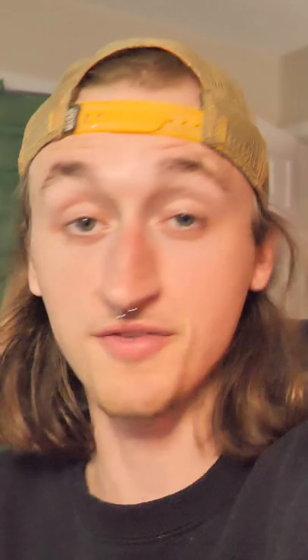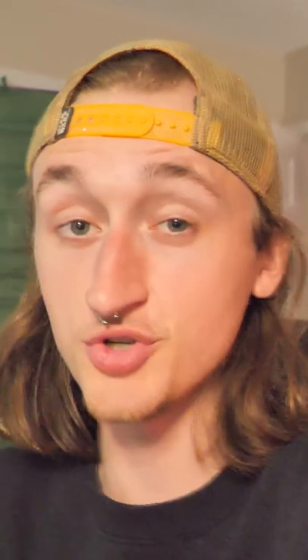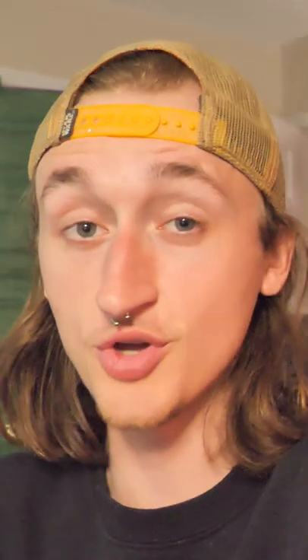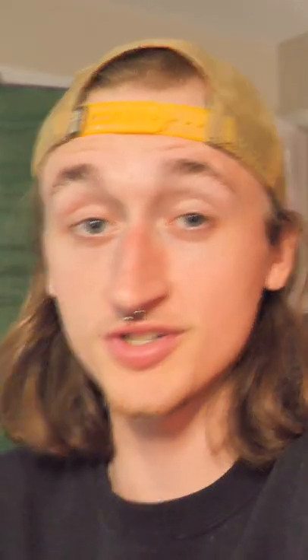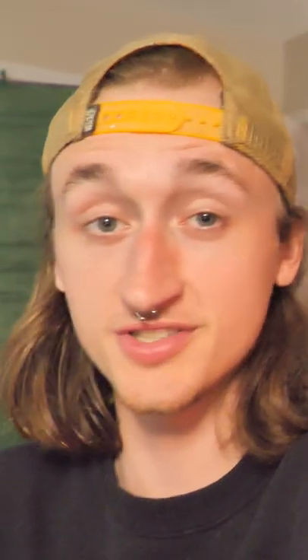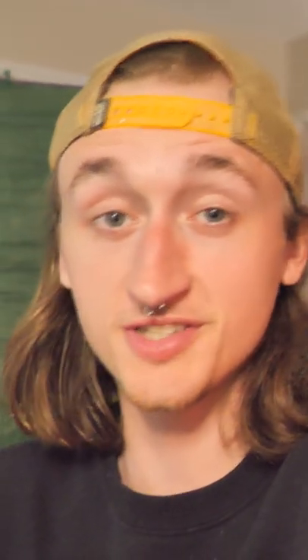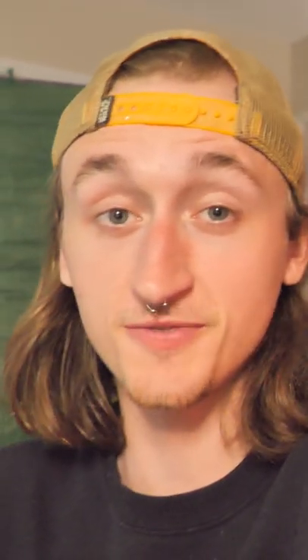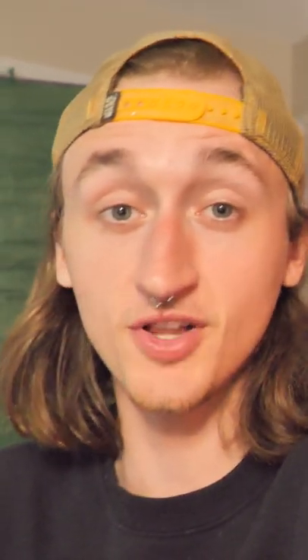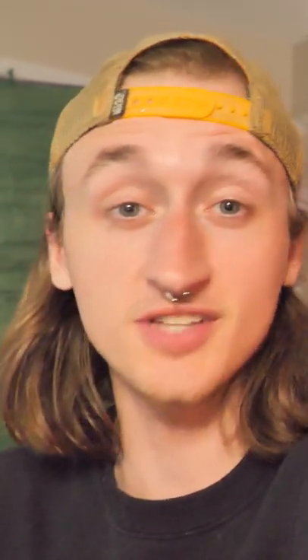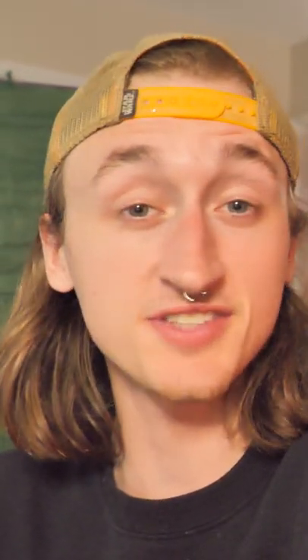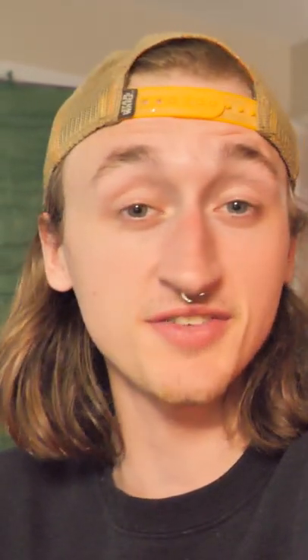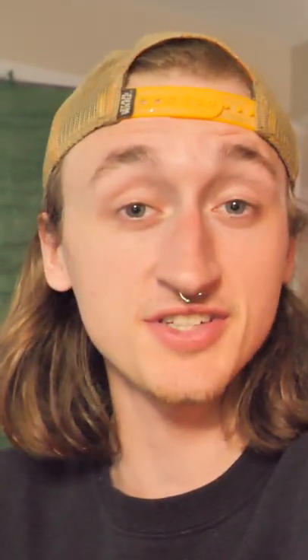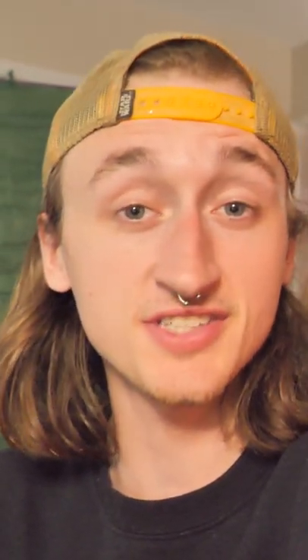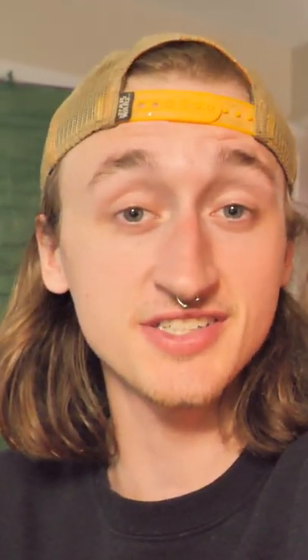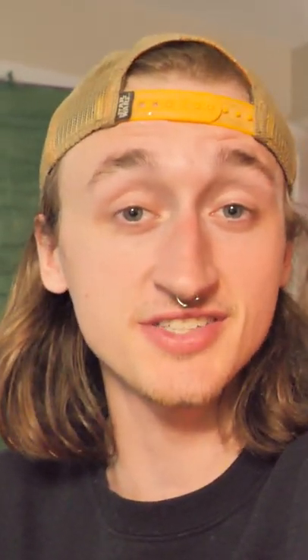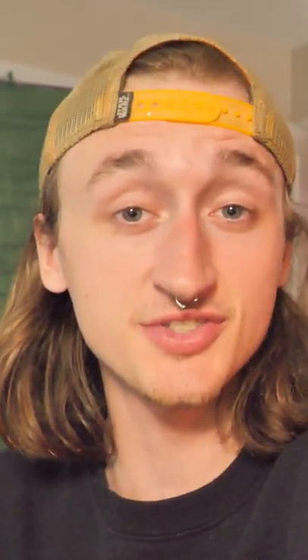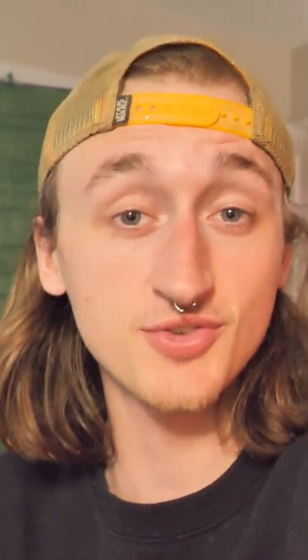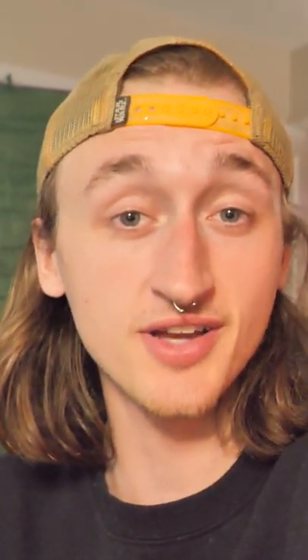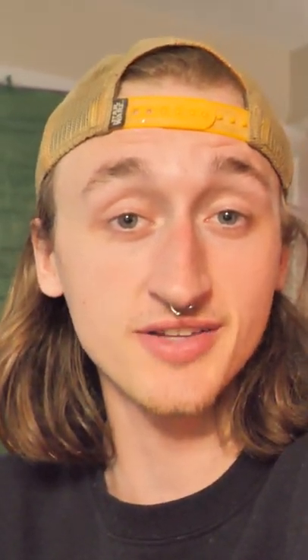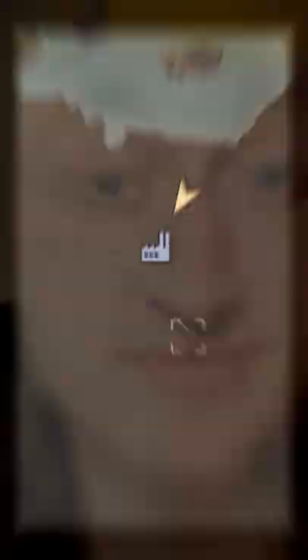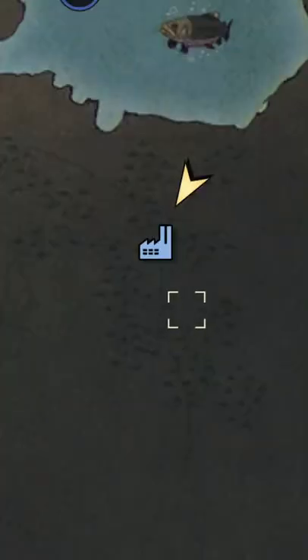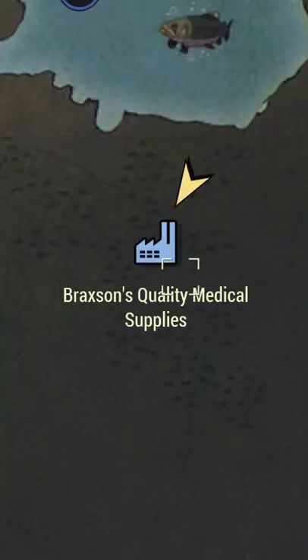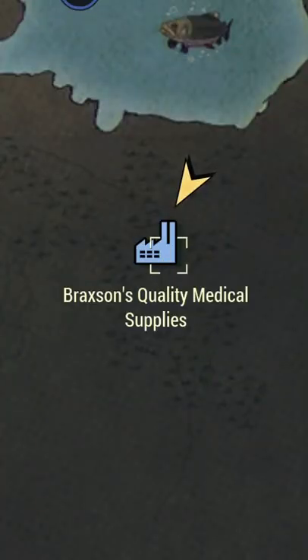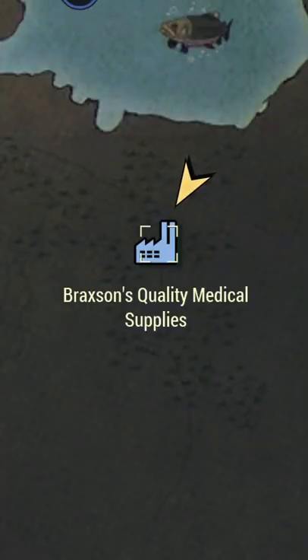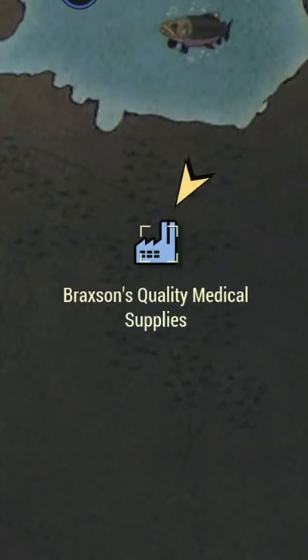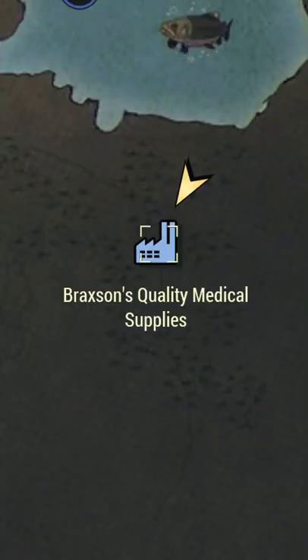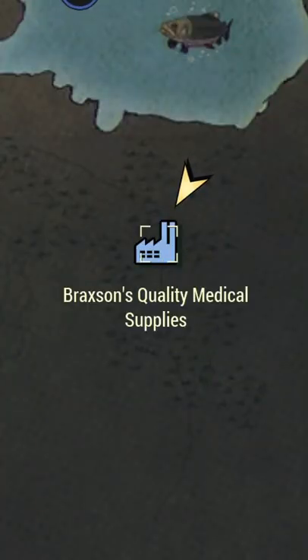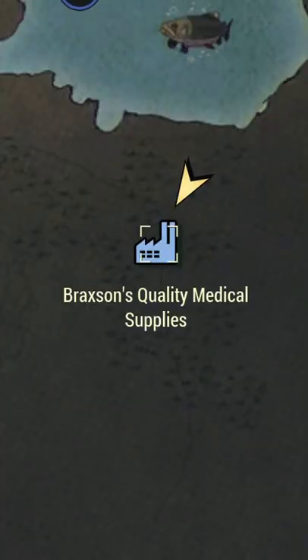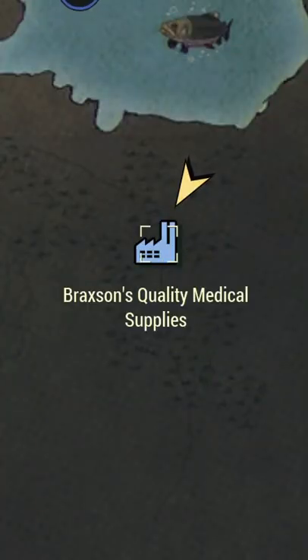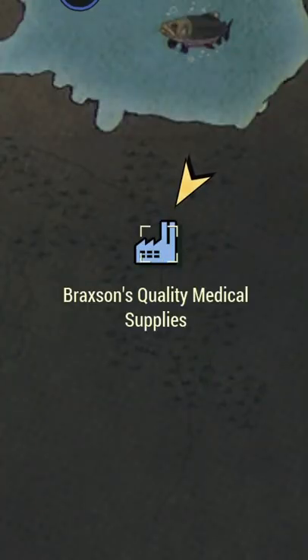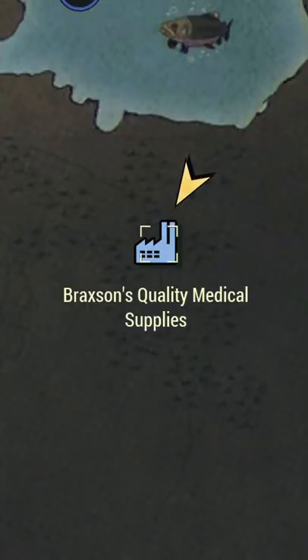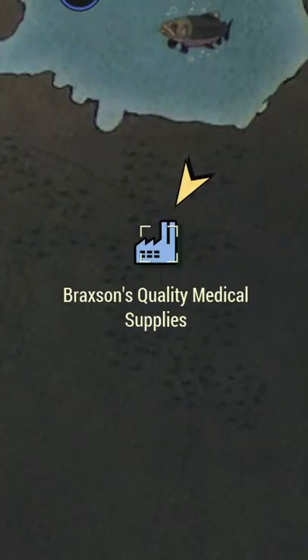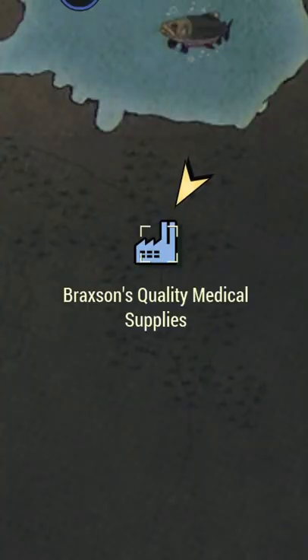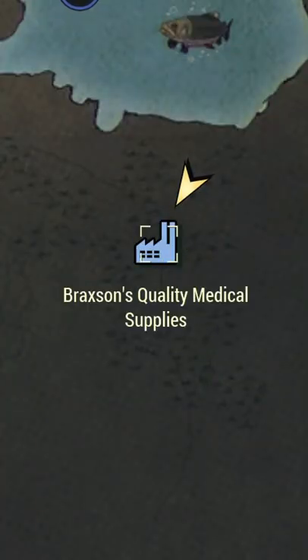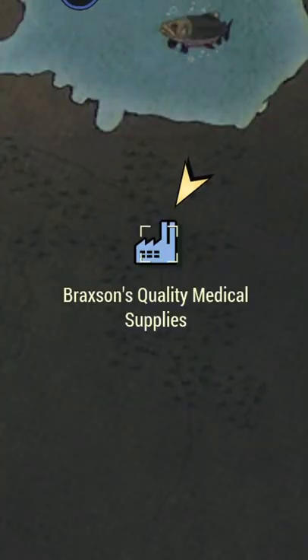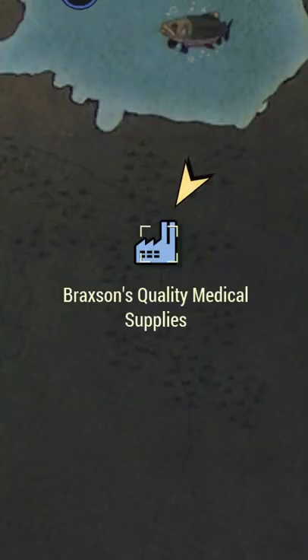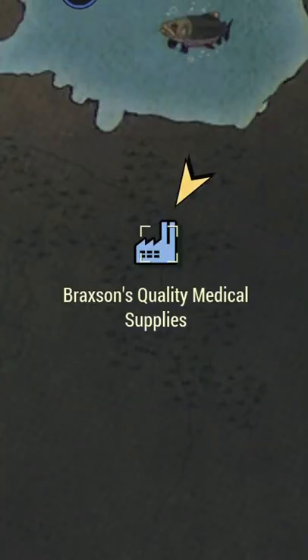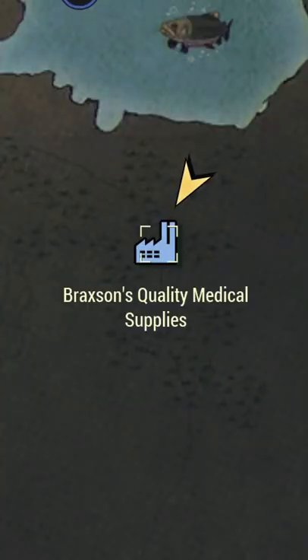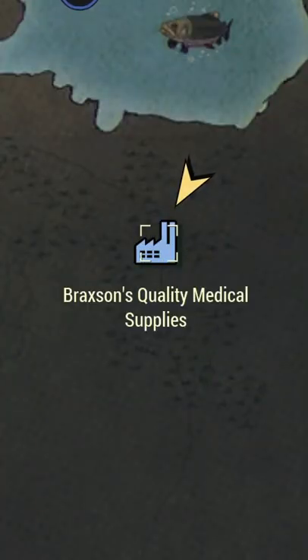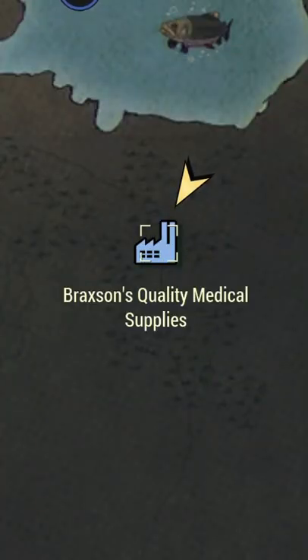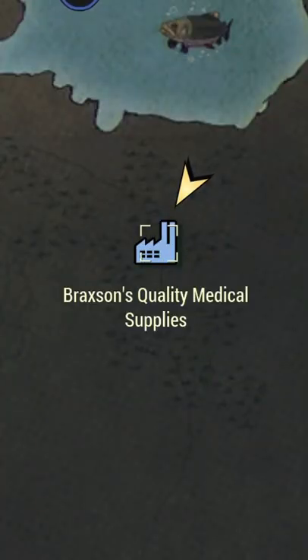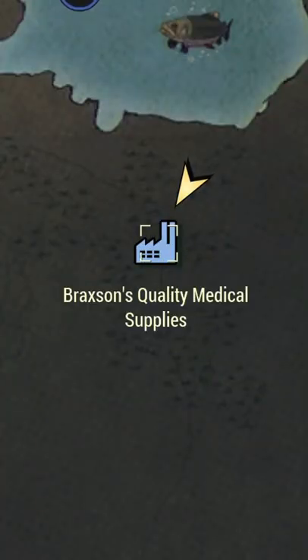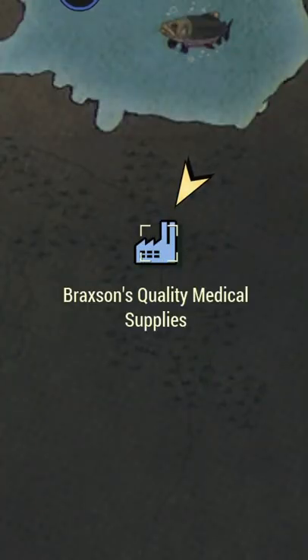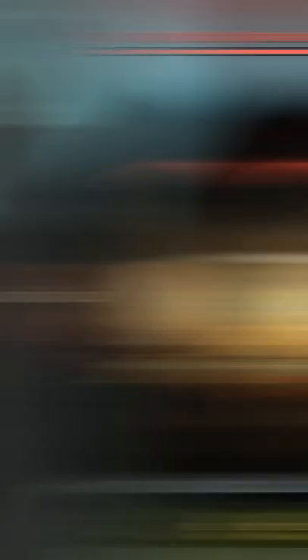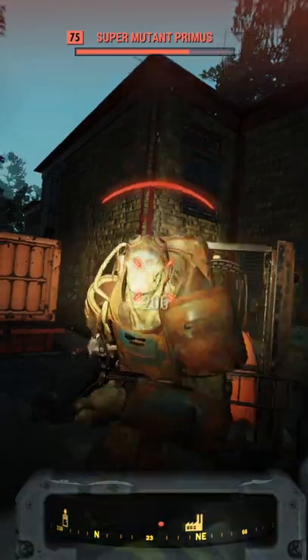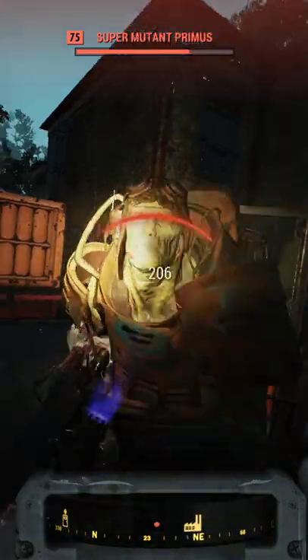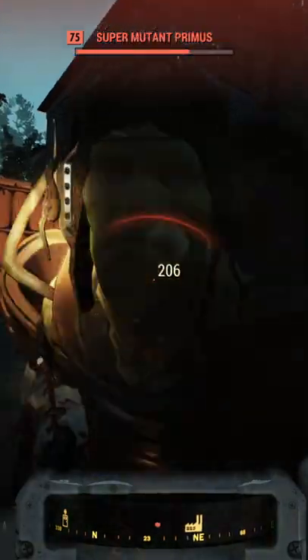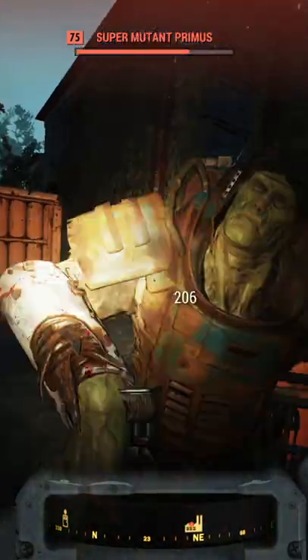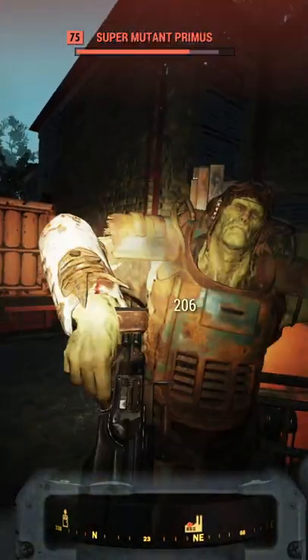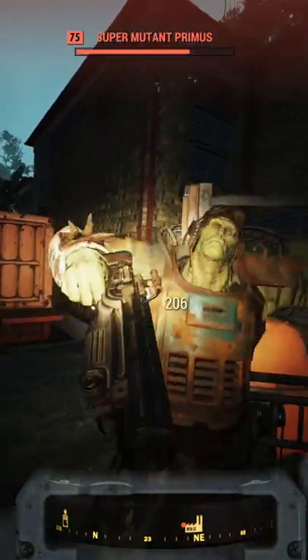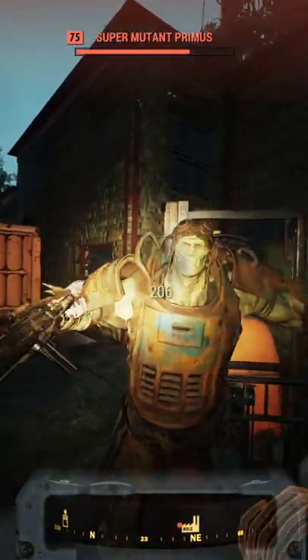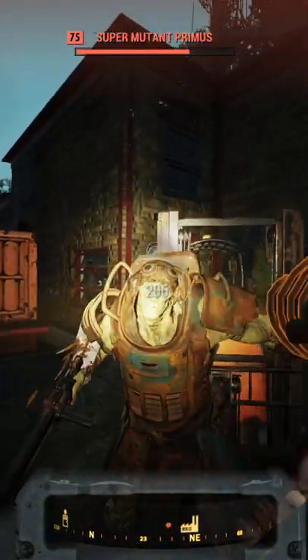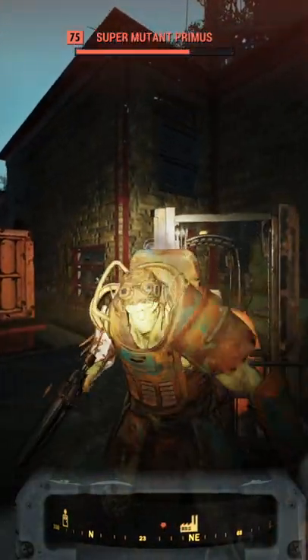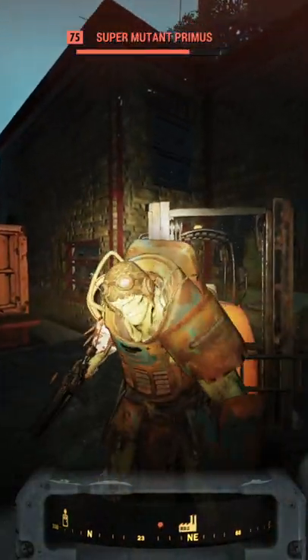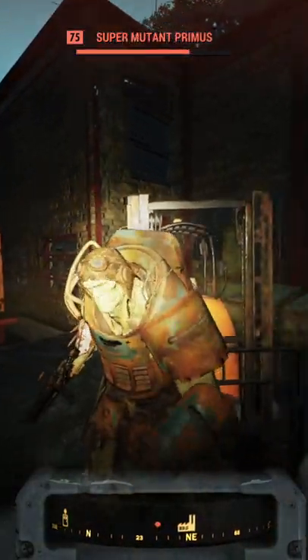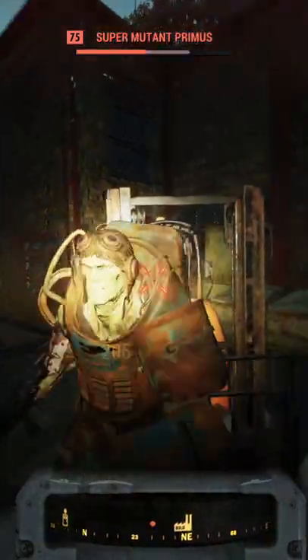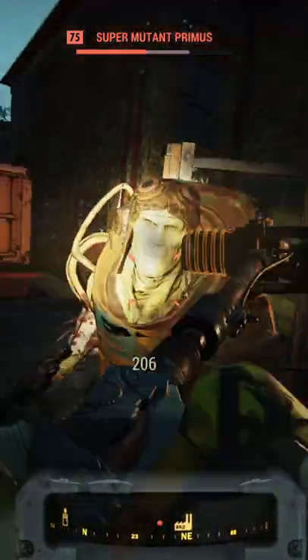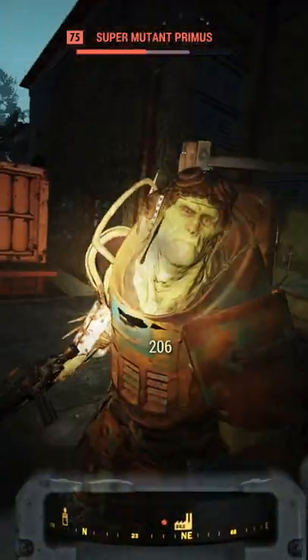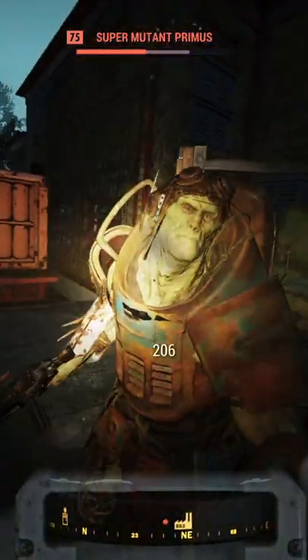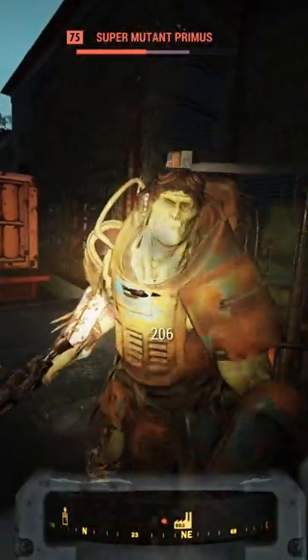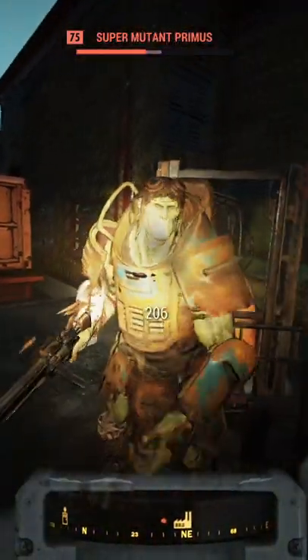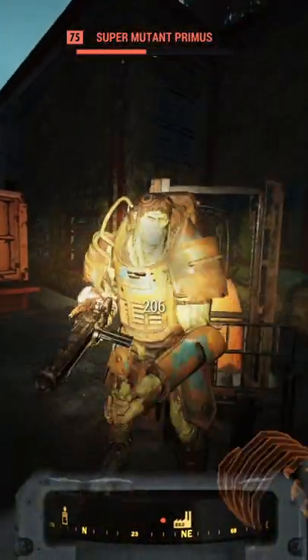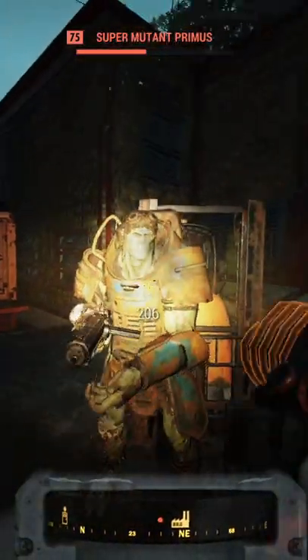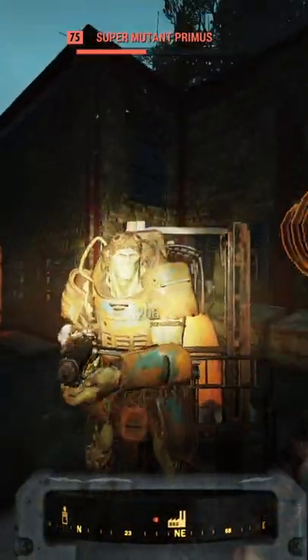Have you noticed this Fallout 76 easter egg? So we're going to Braxton's Quality Medical Supplies. First, kill off the enemies that are hanging out around the building.